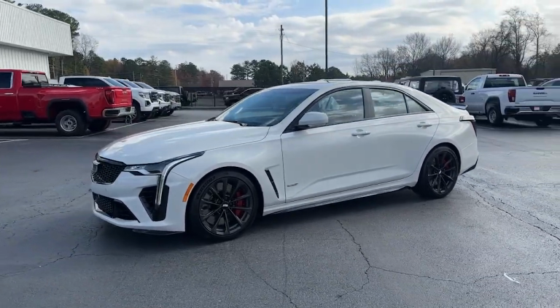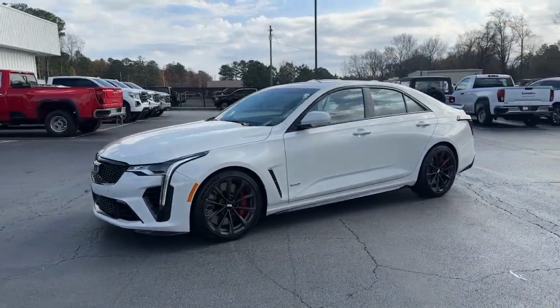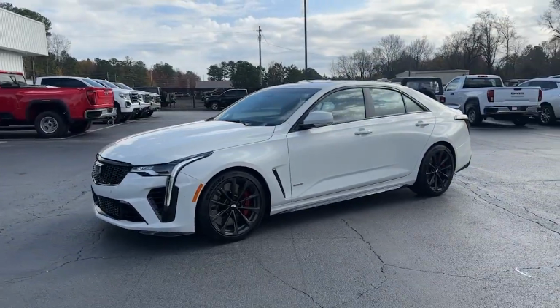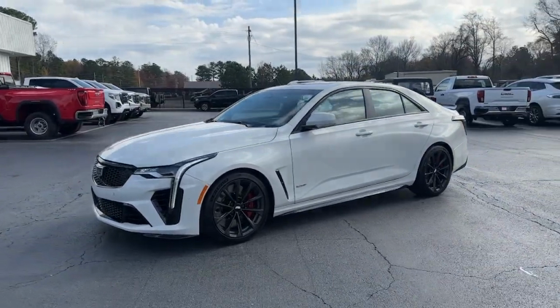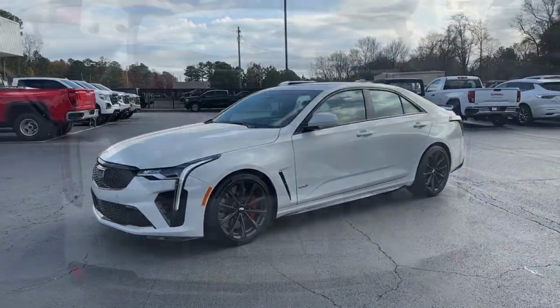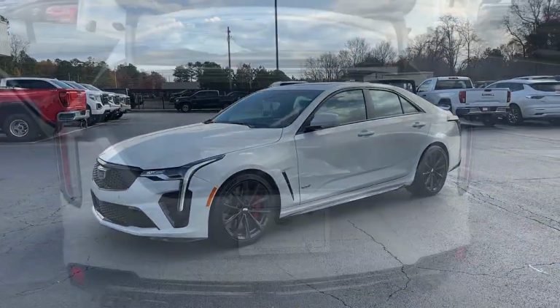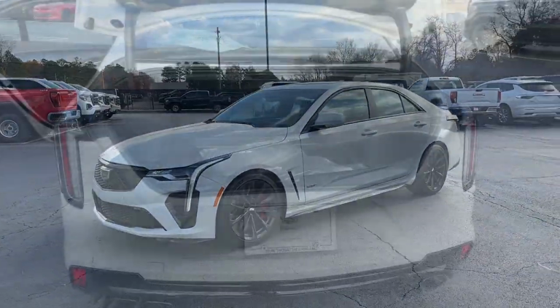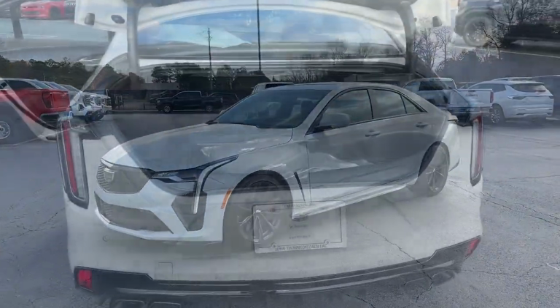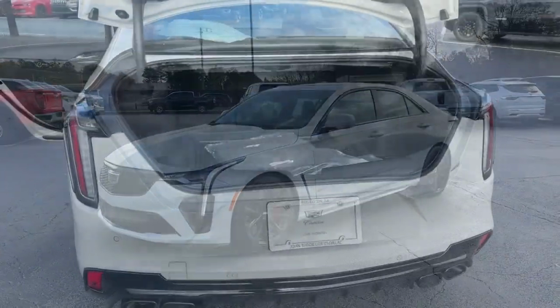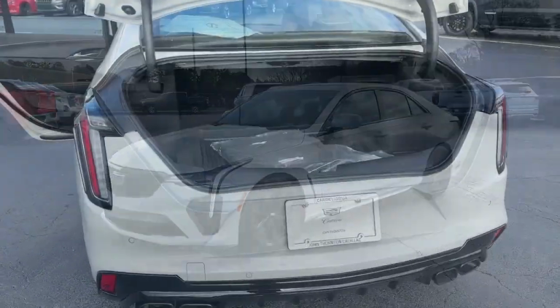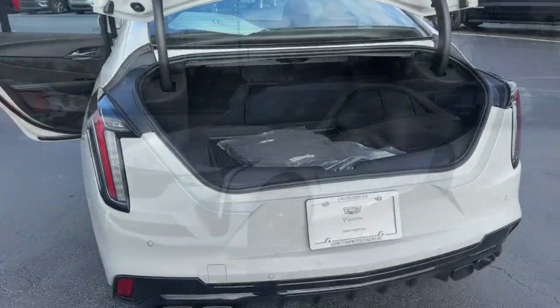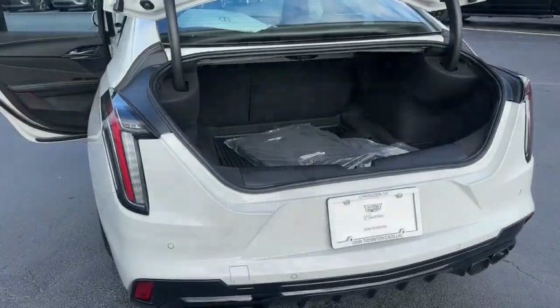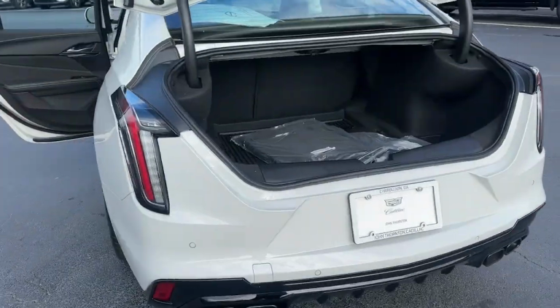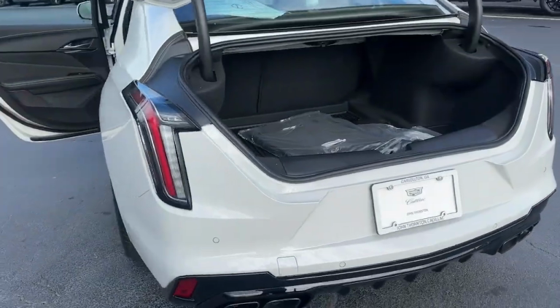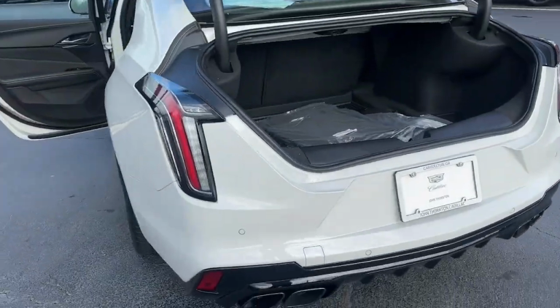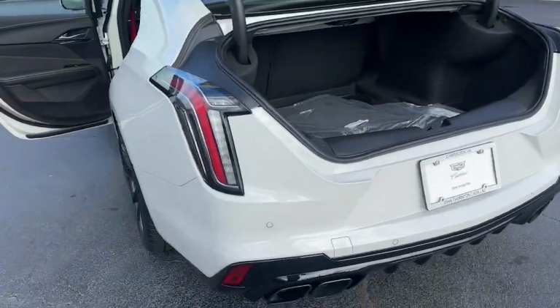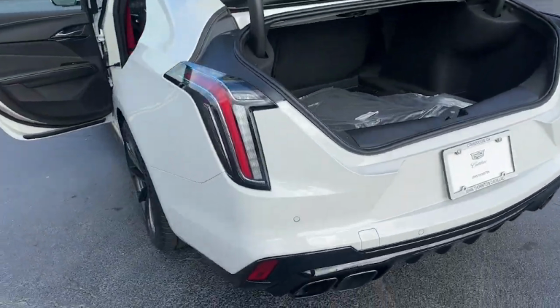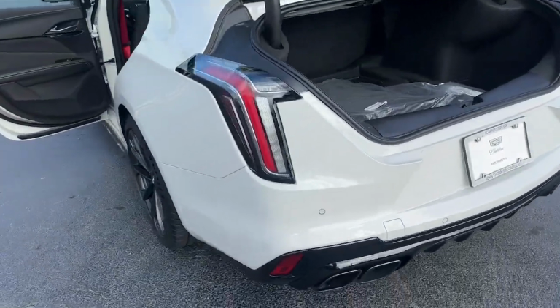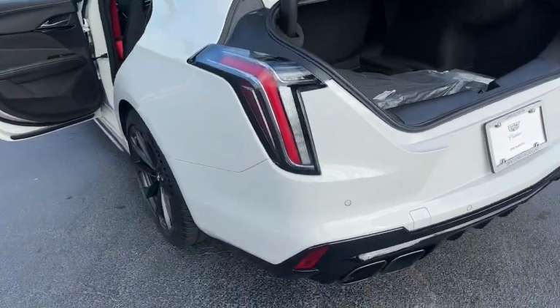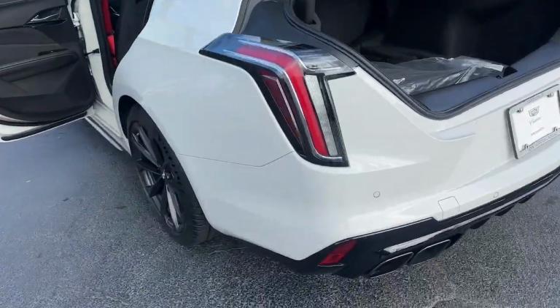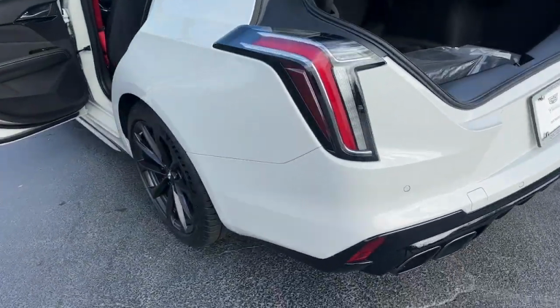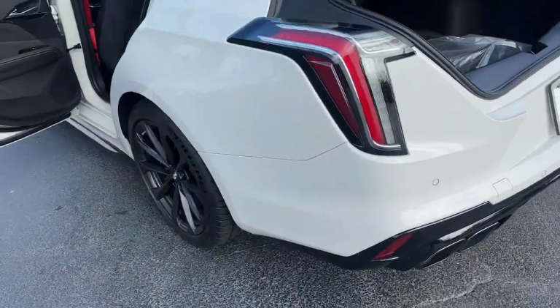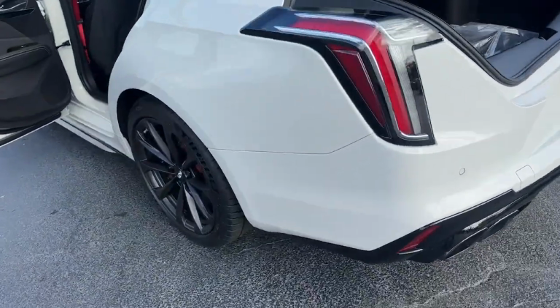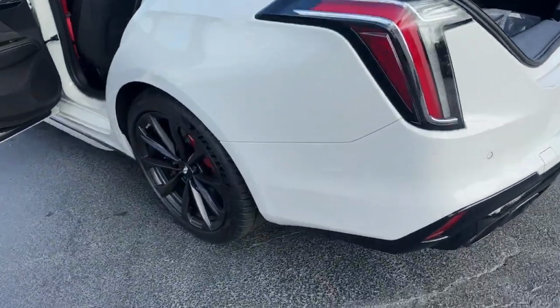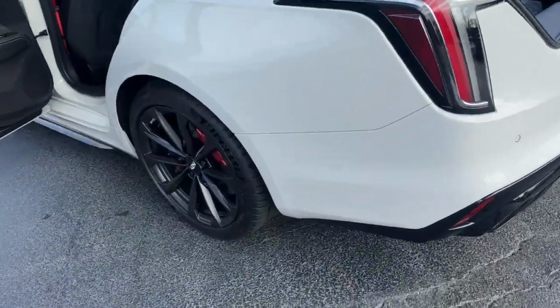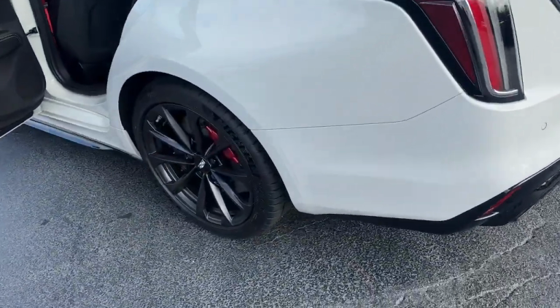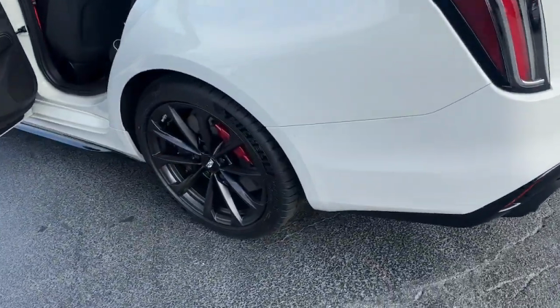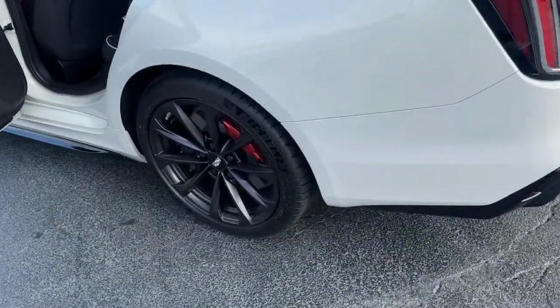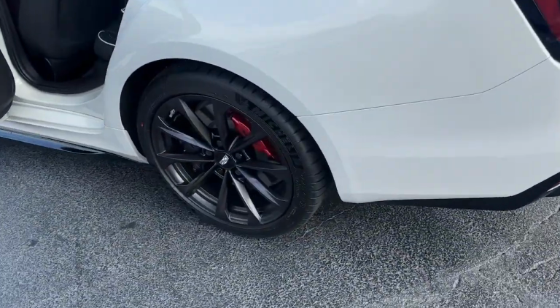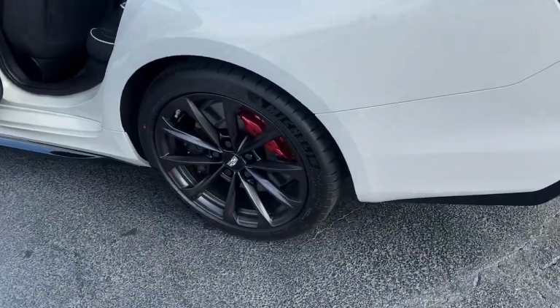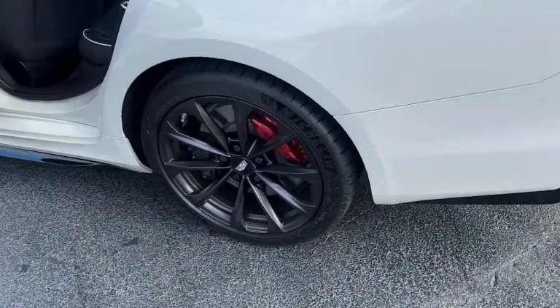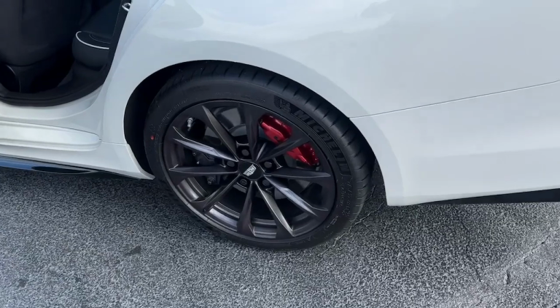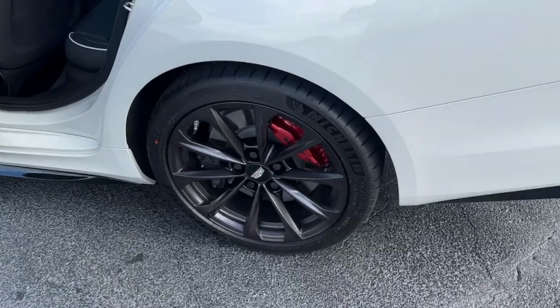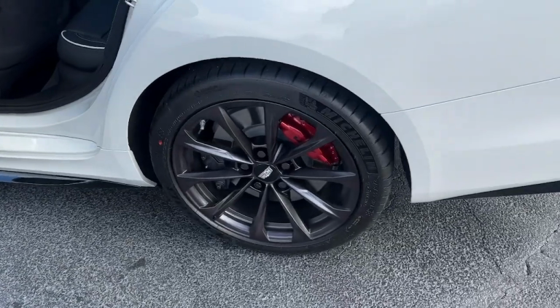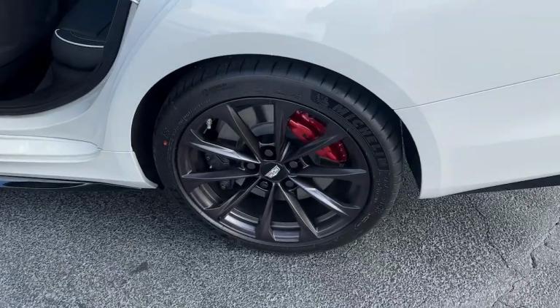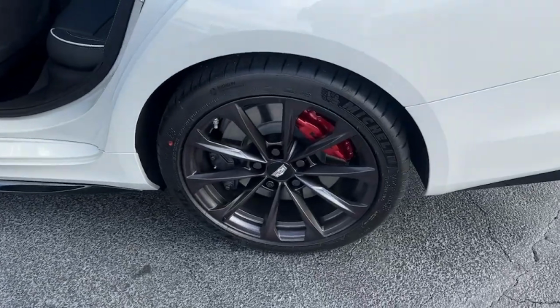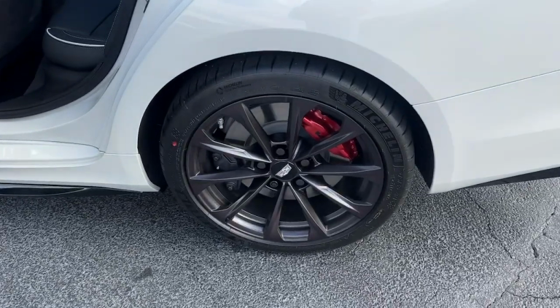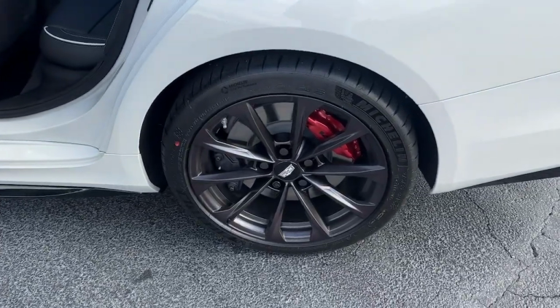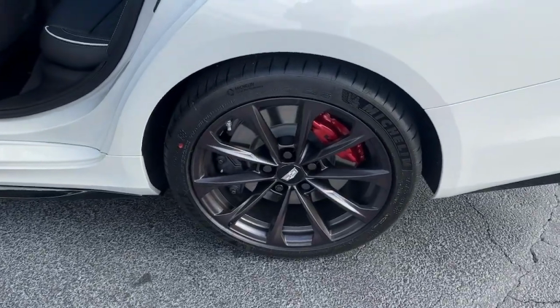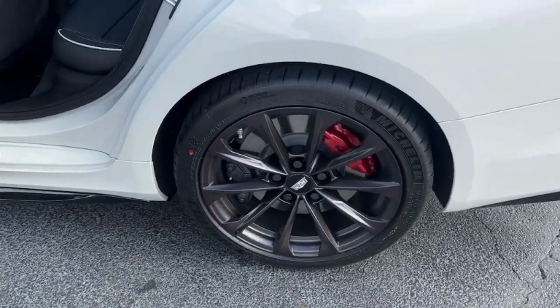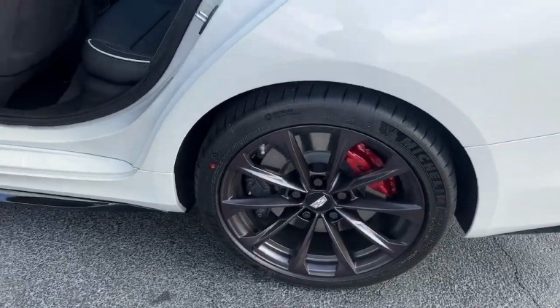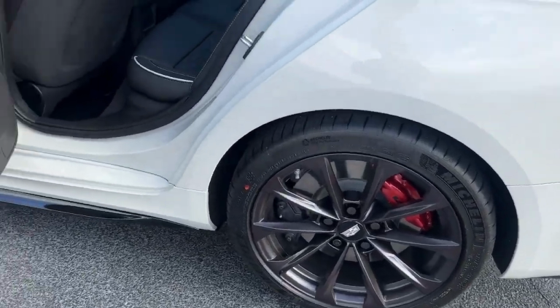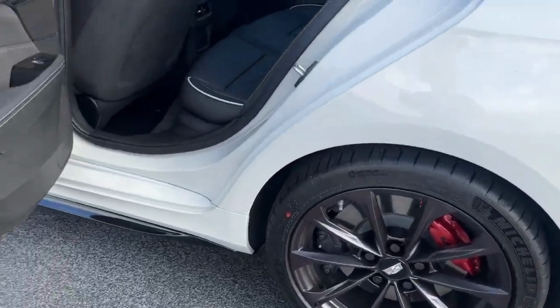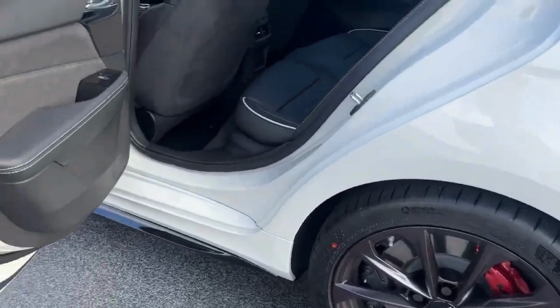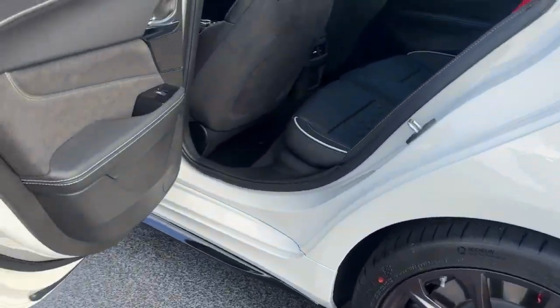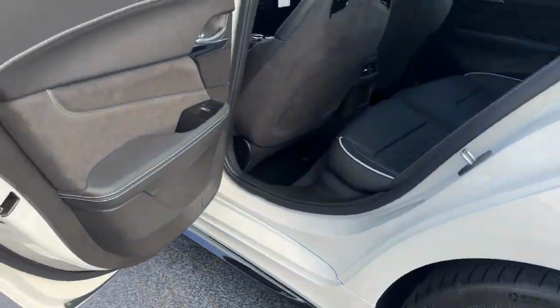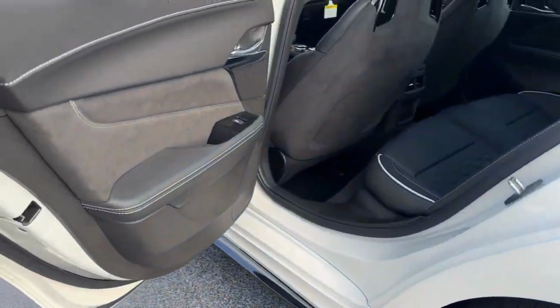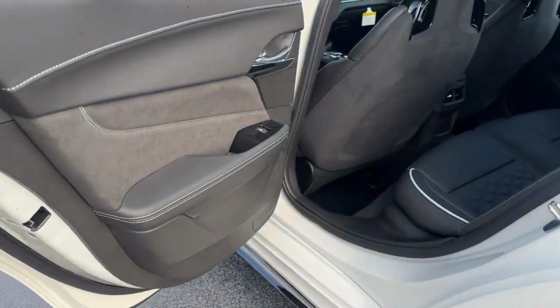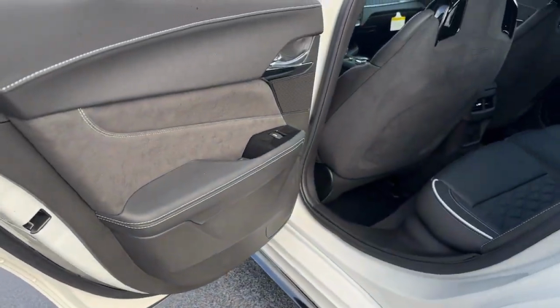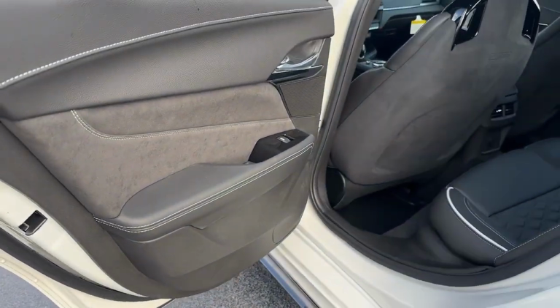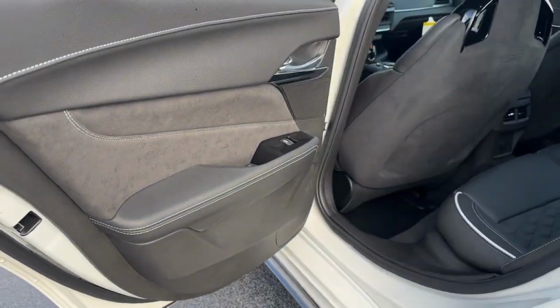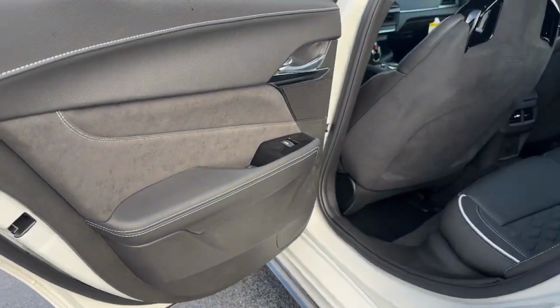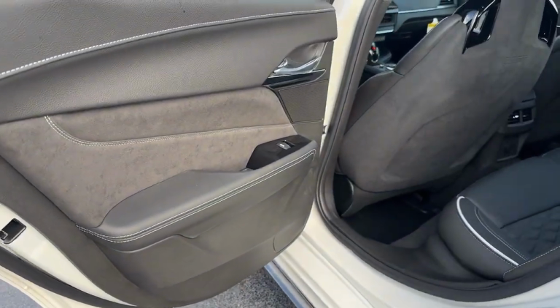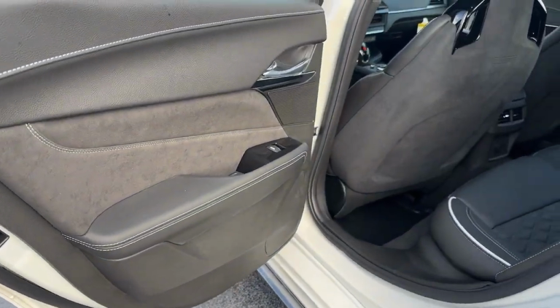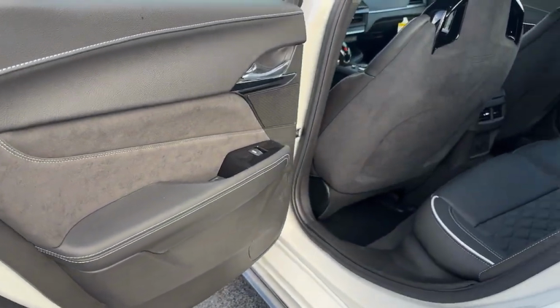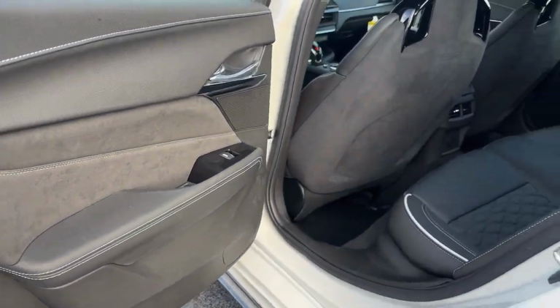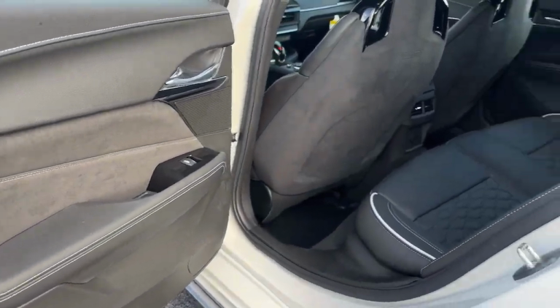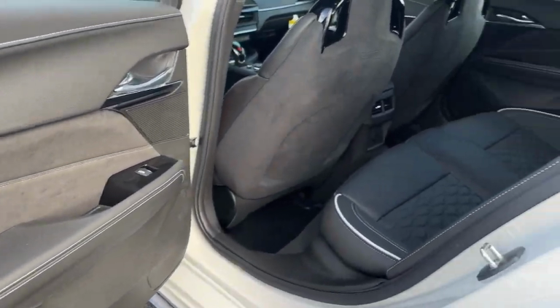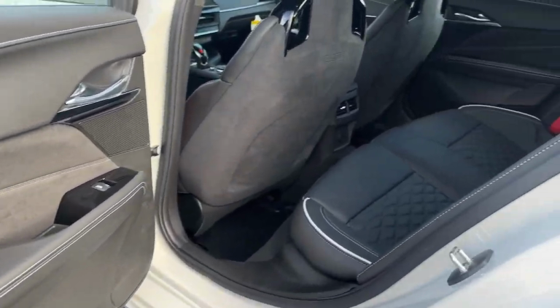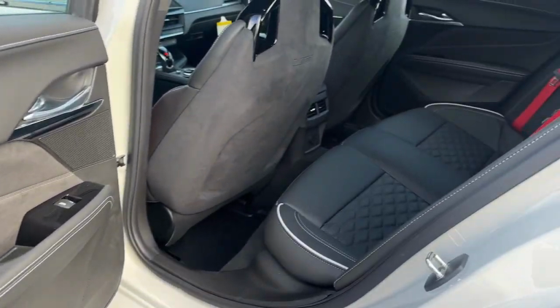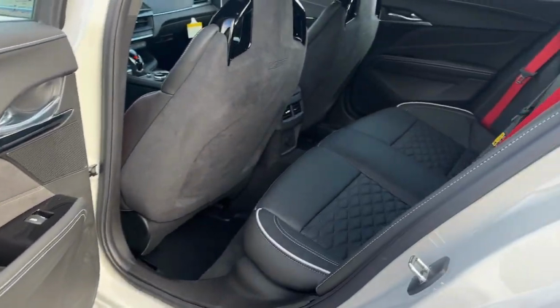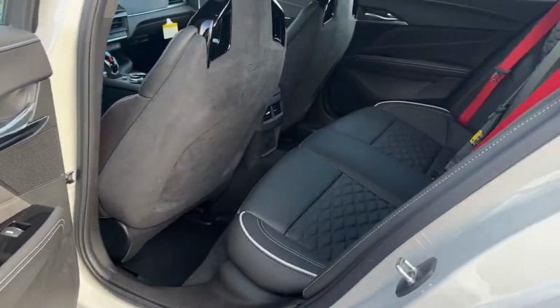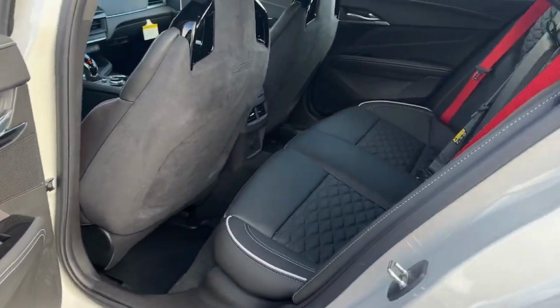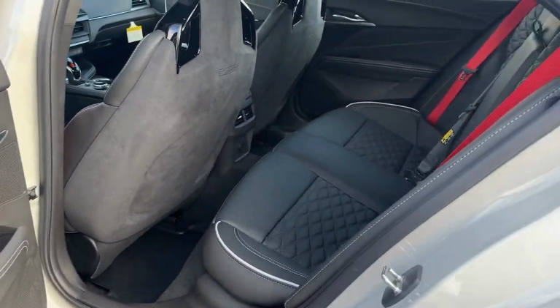Adaptive cruise control, satellite radio, power passenger seat, aluminum wheels, and electronic stability control.